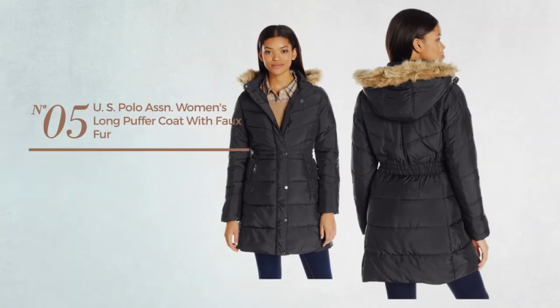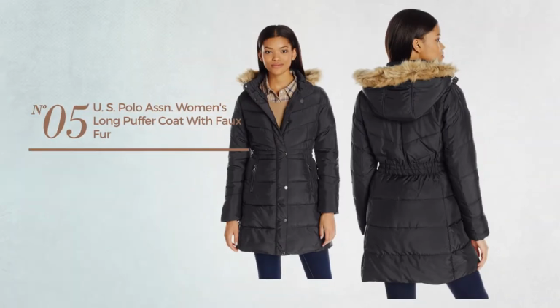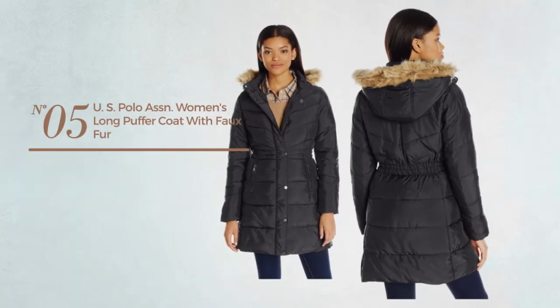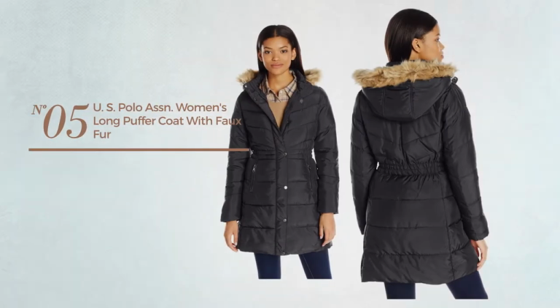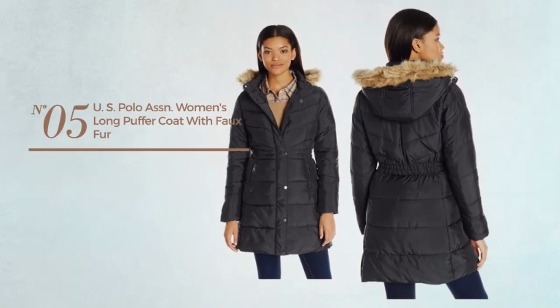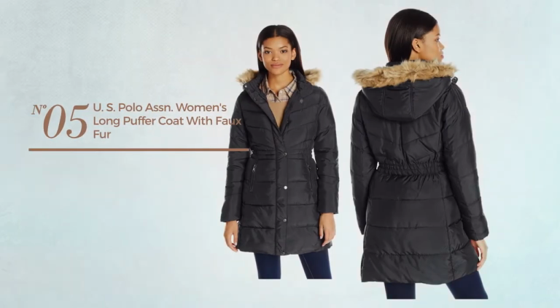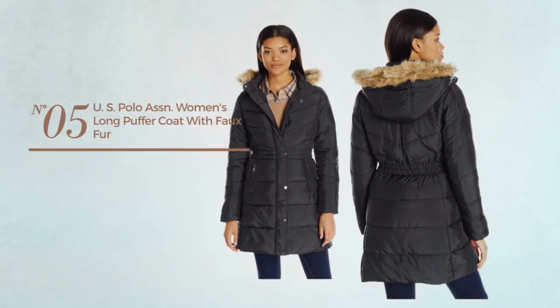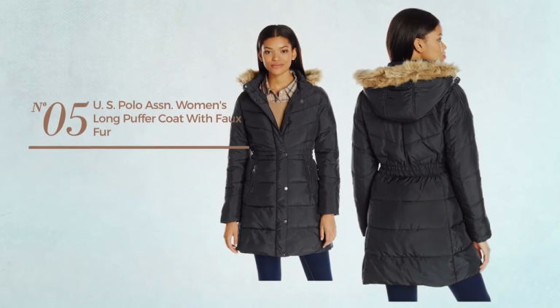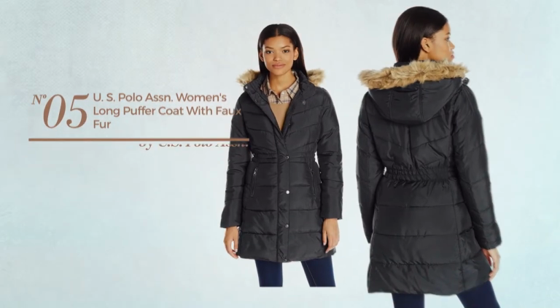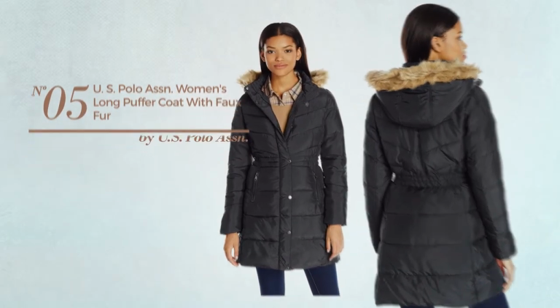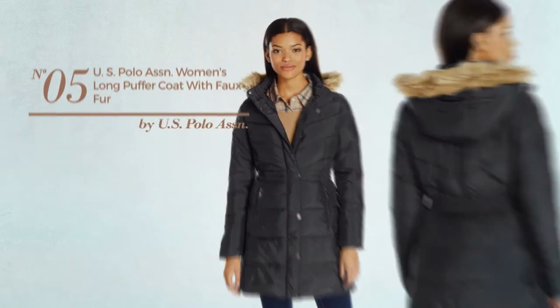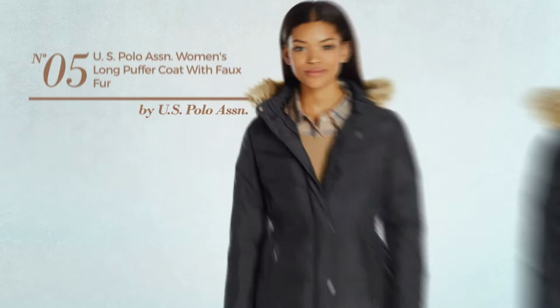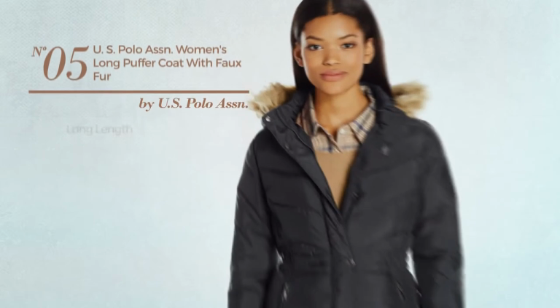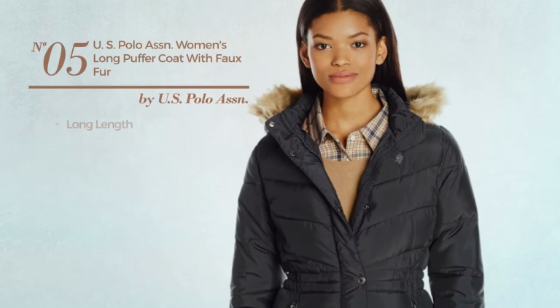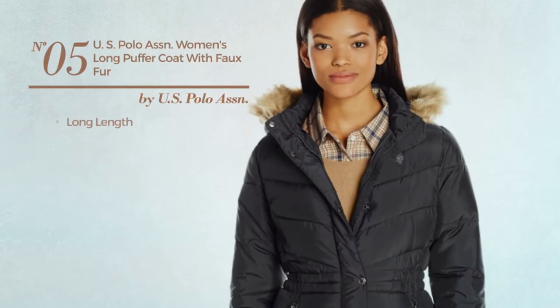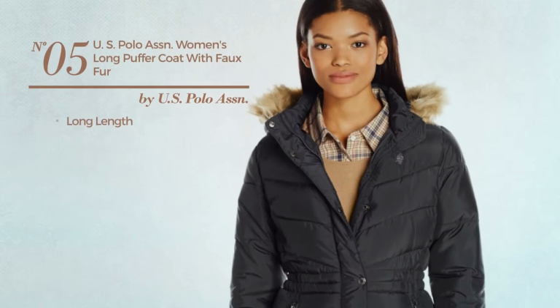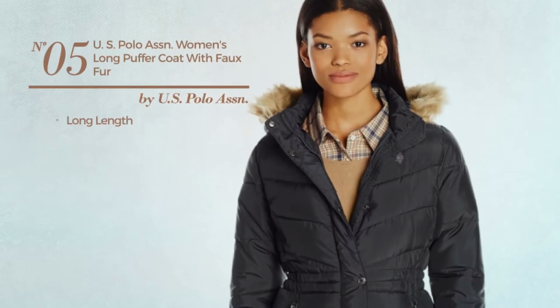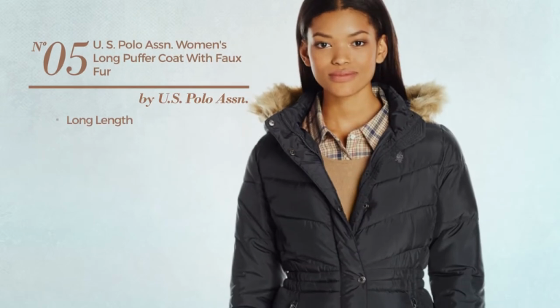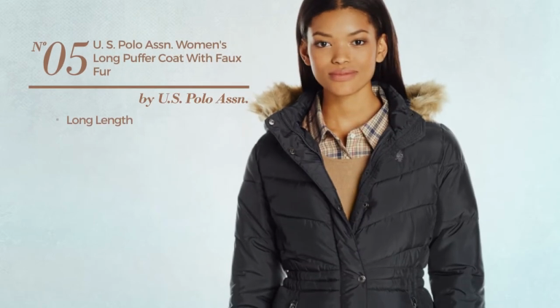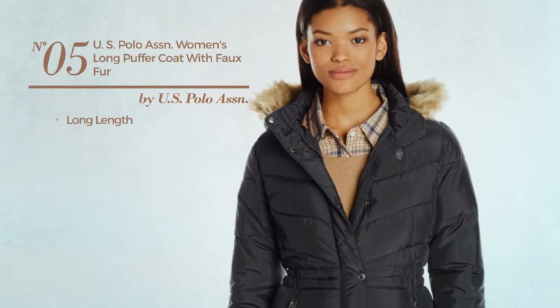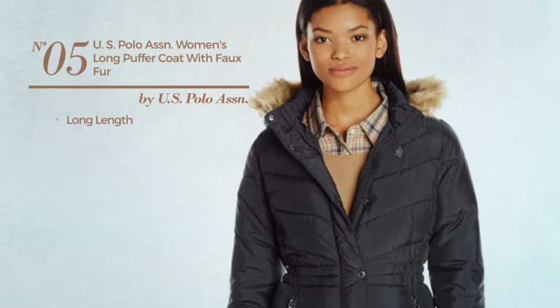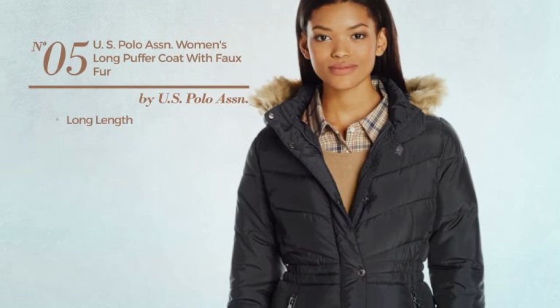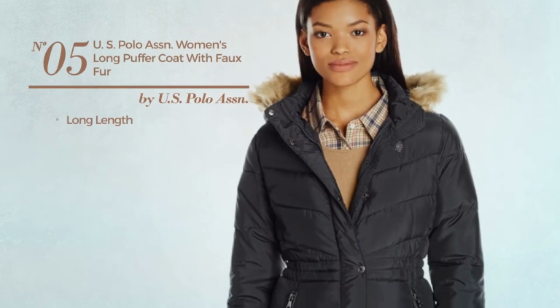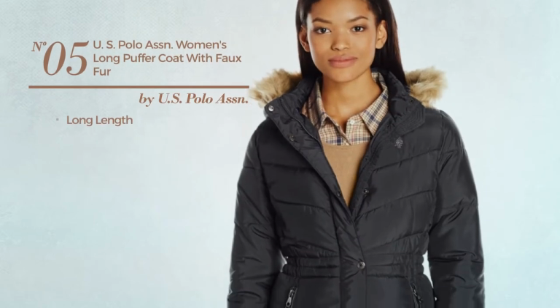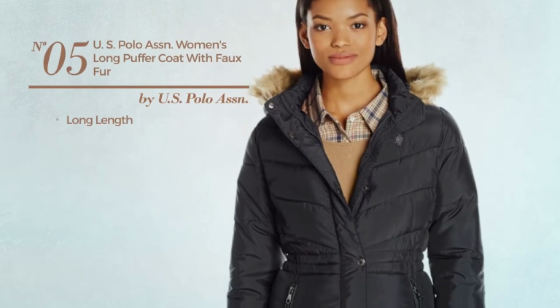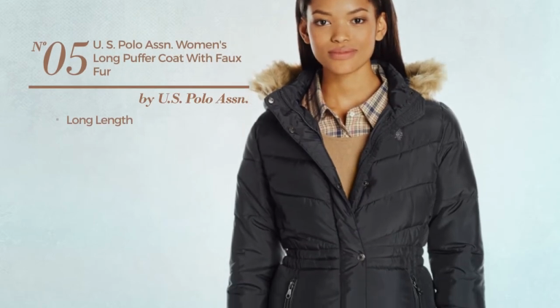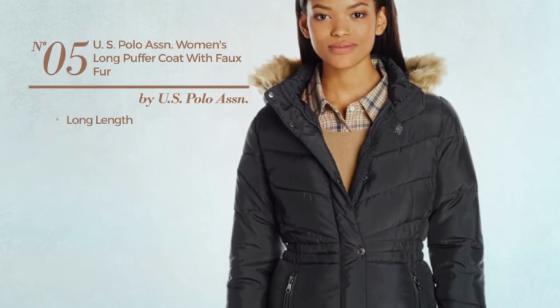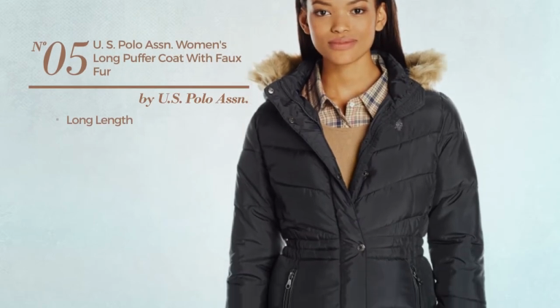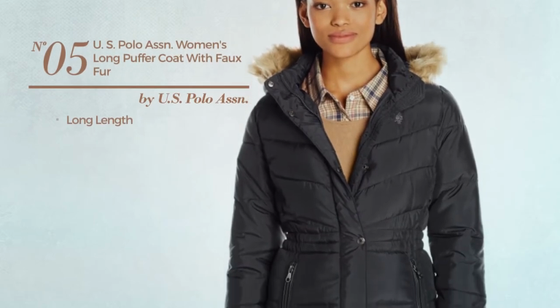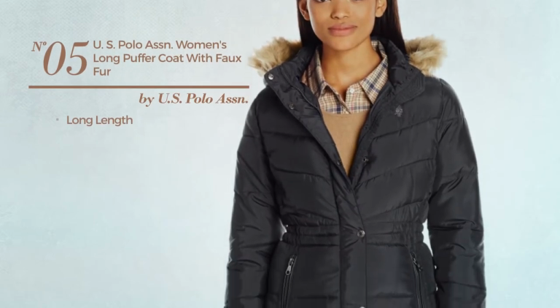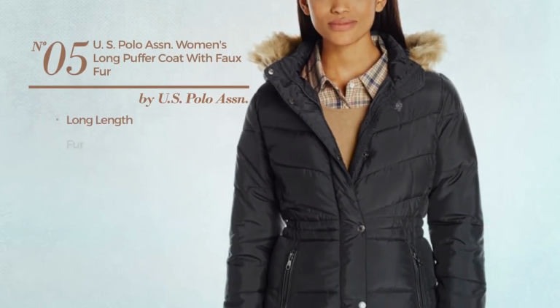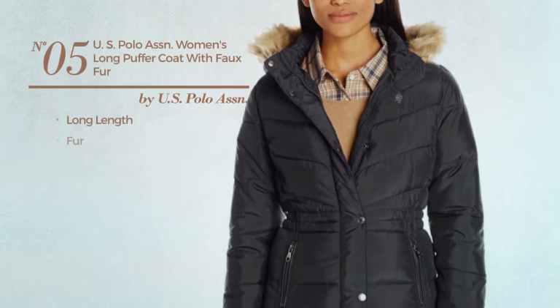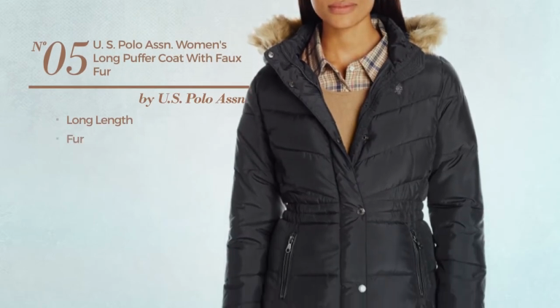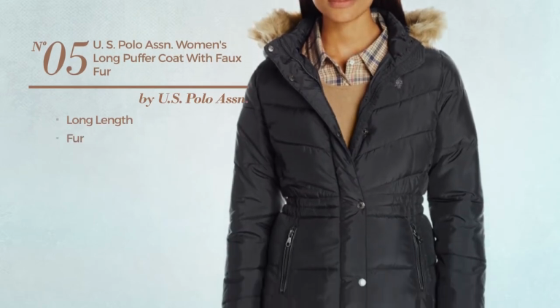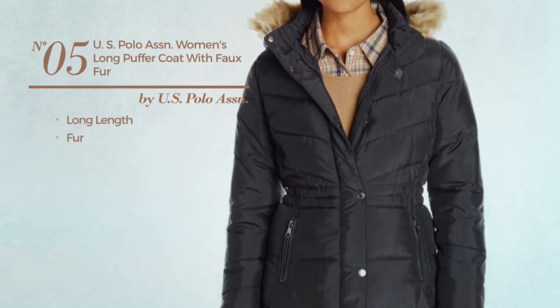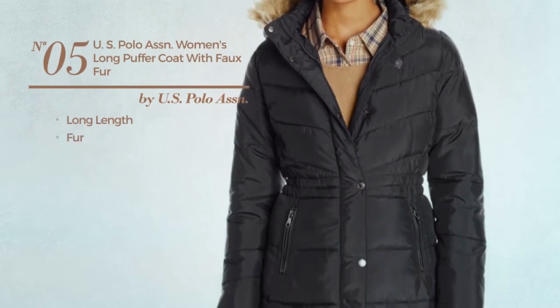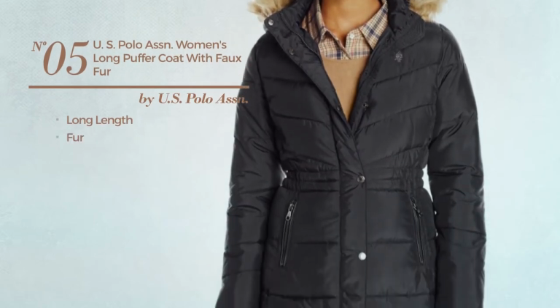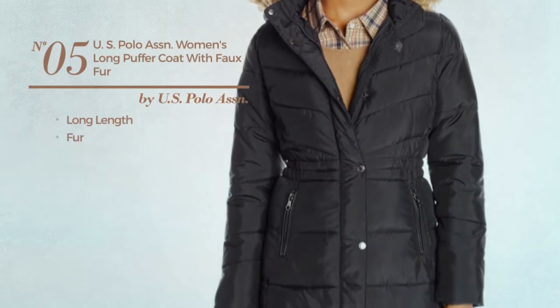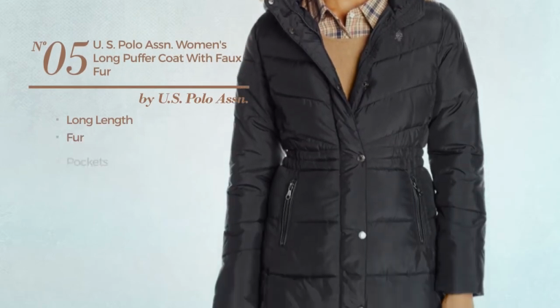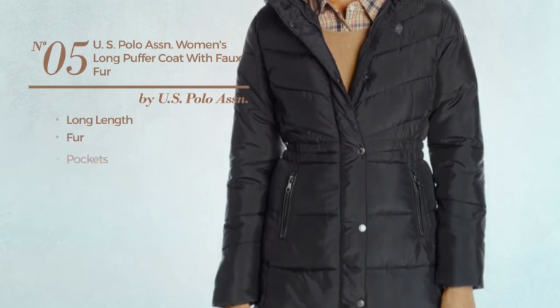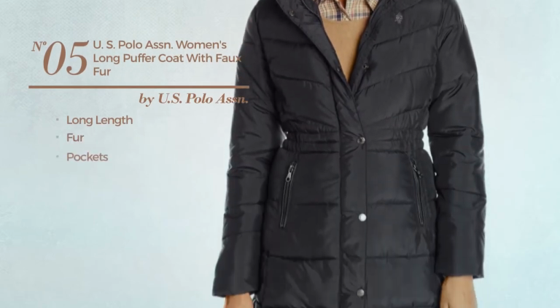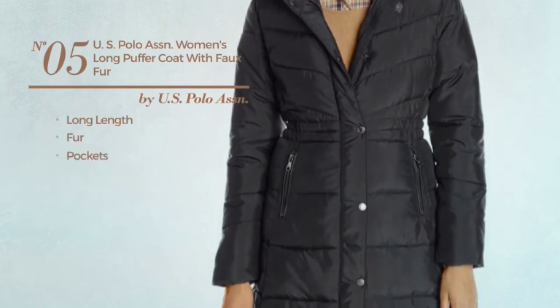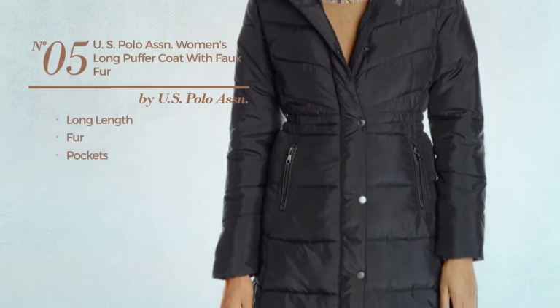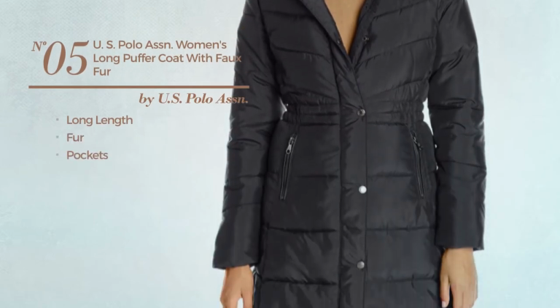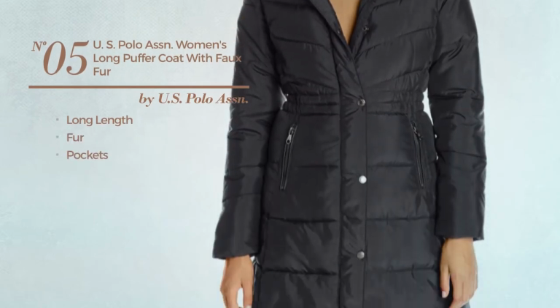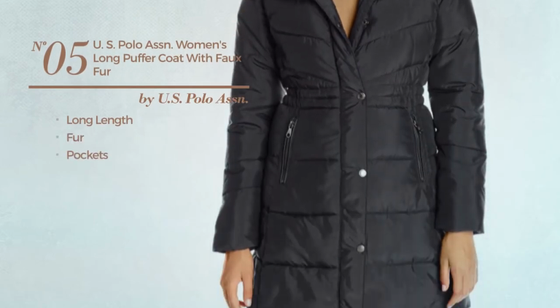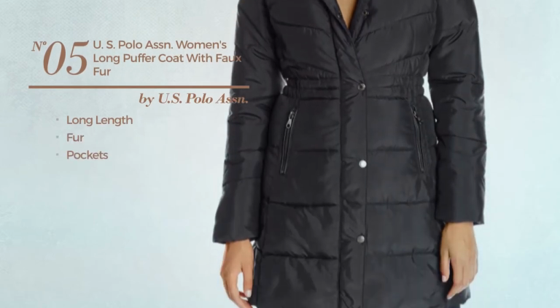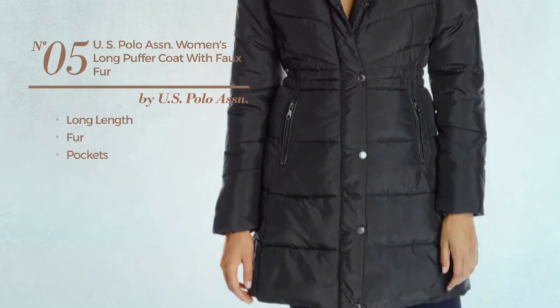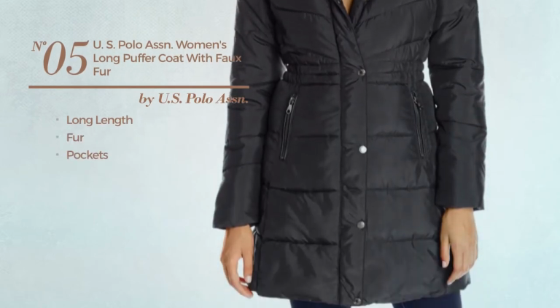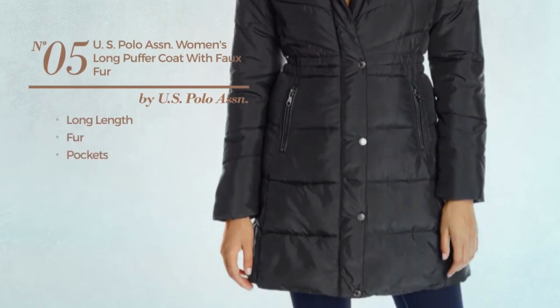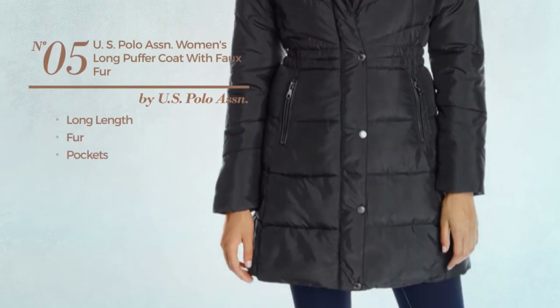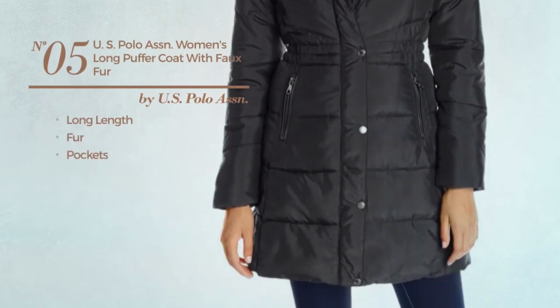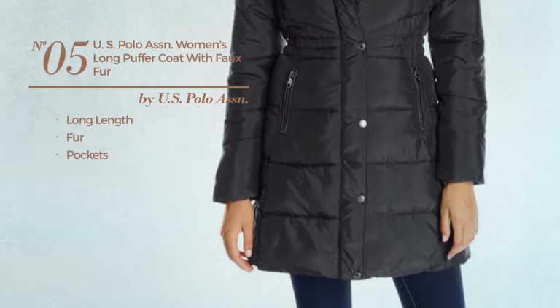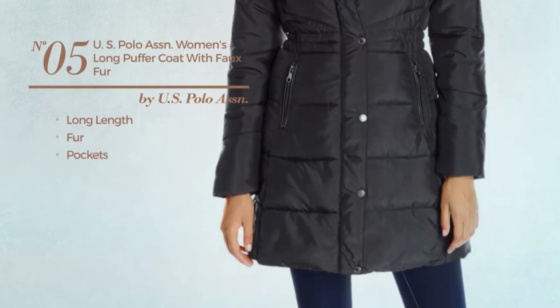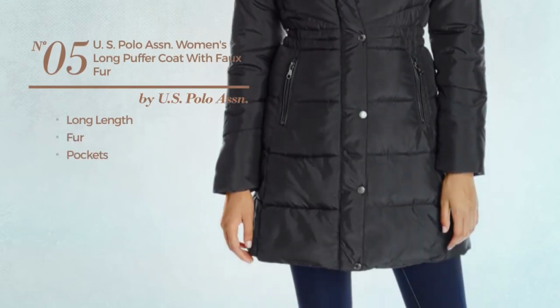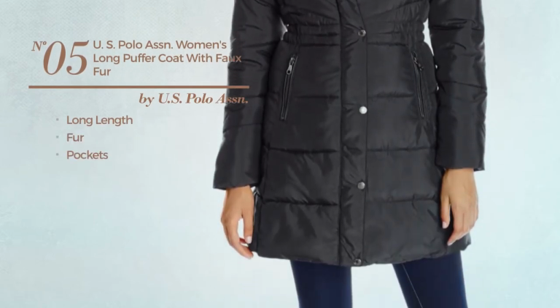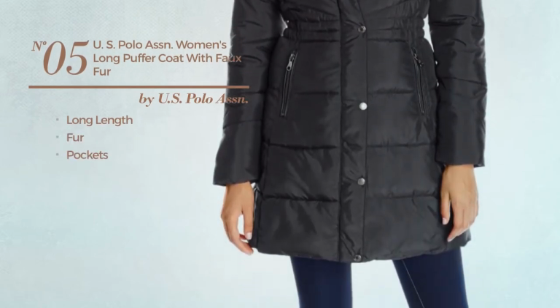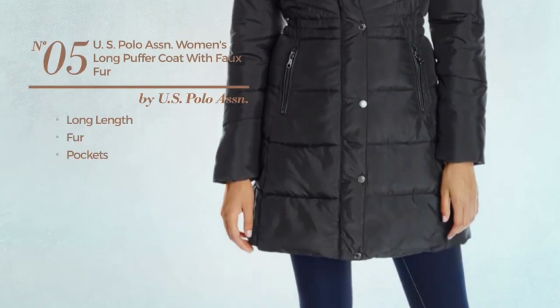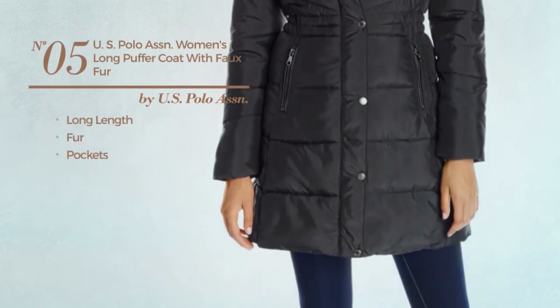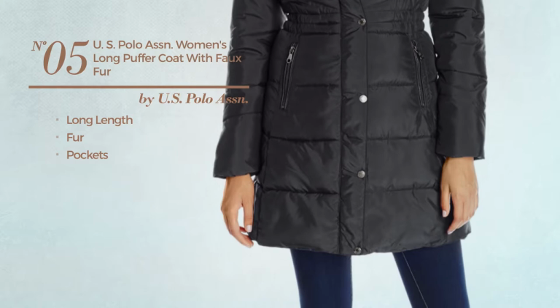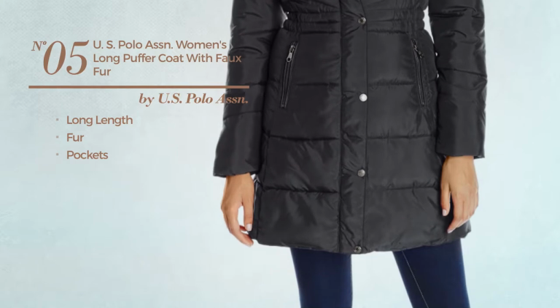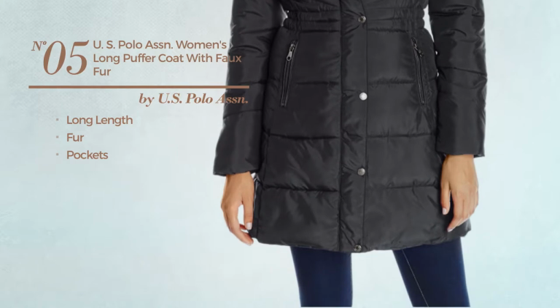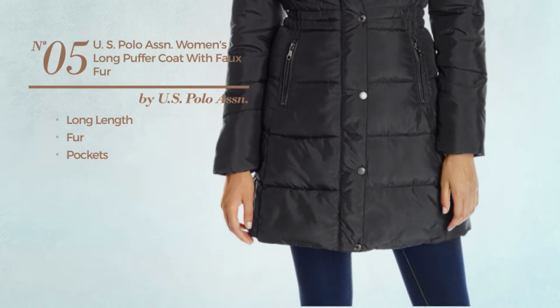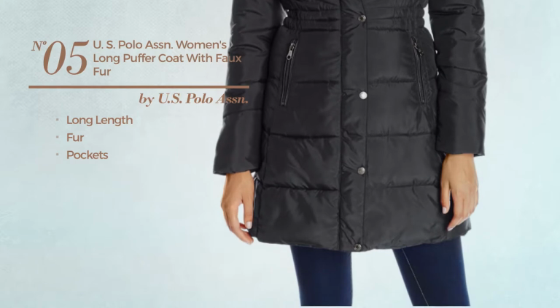Number 5, a long length coat made of fur, with pockets. Available only in black color.